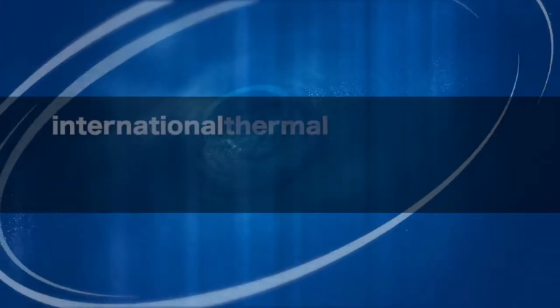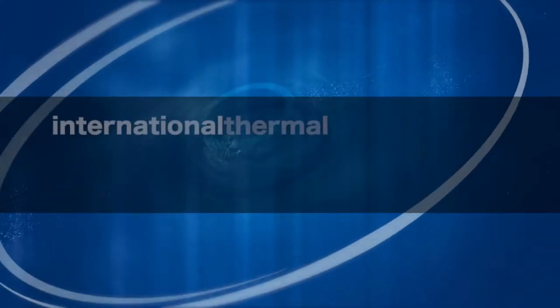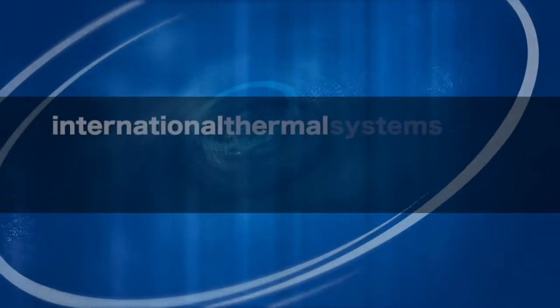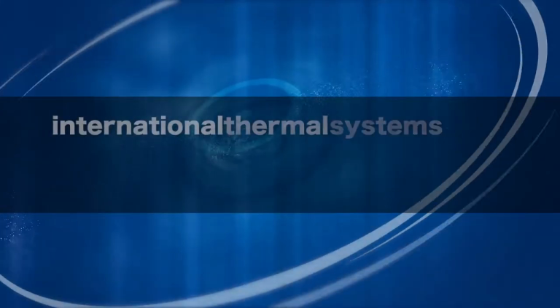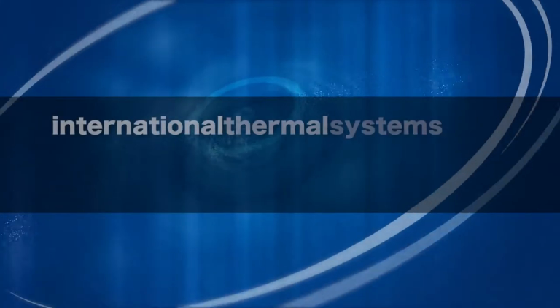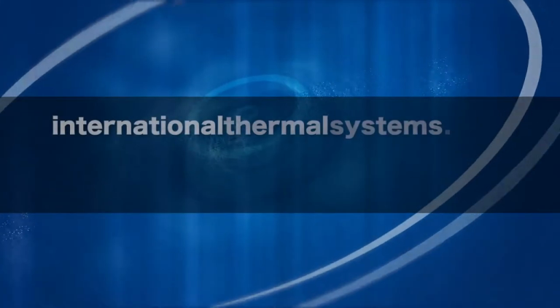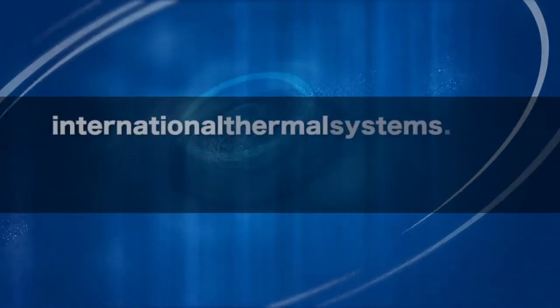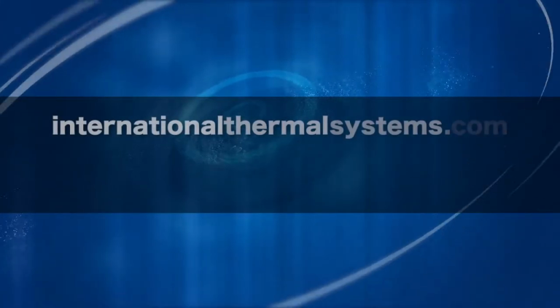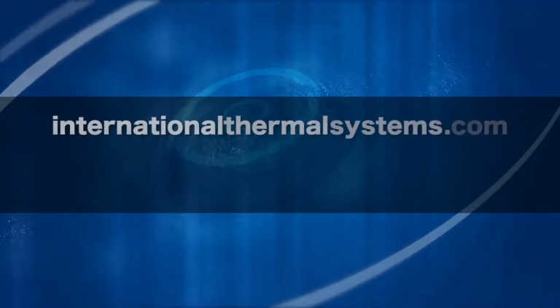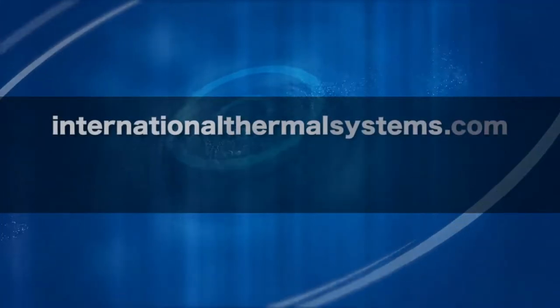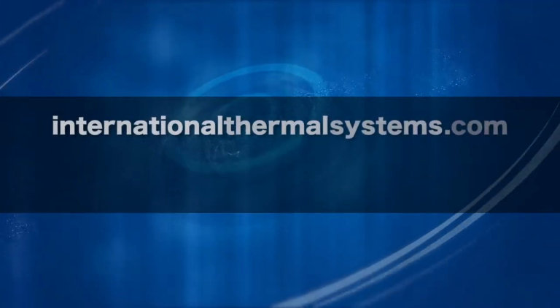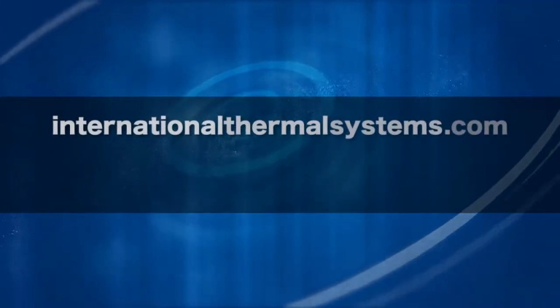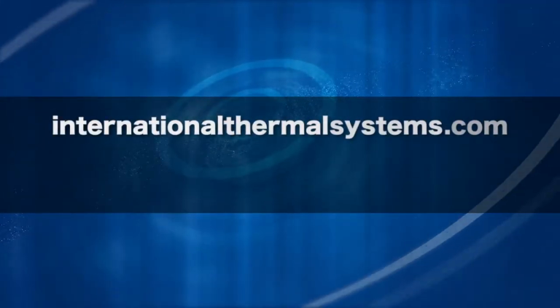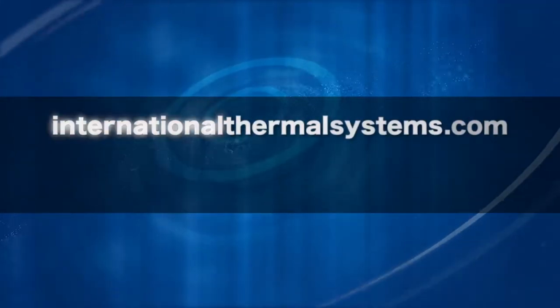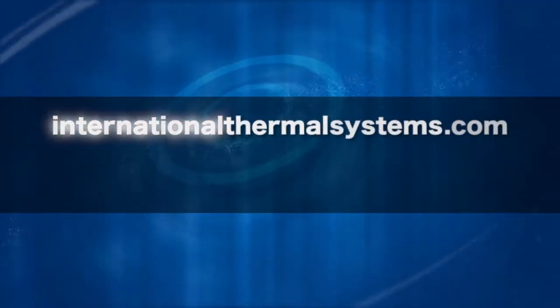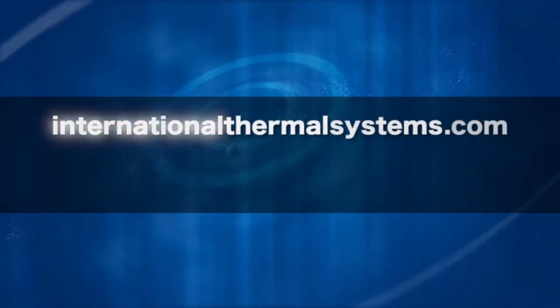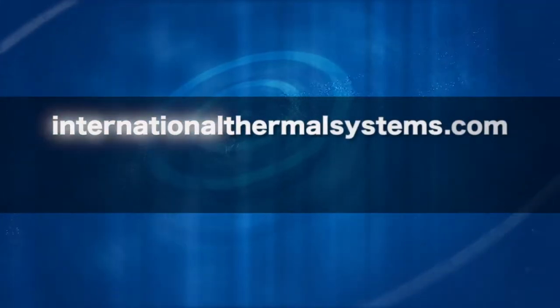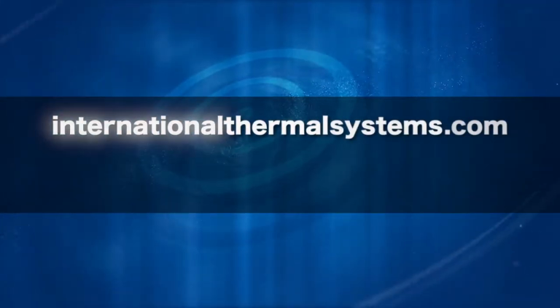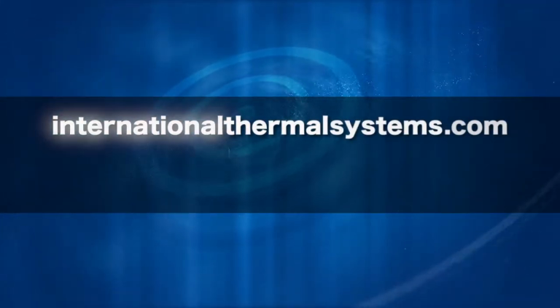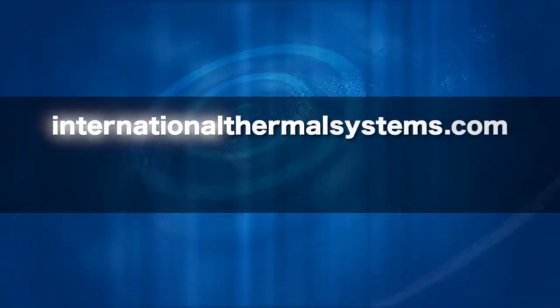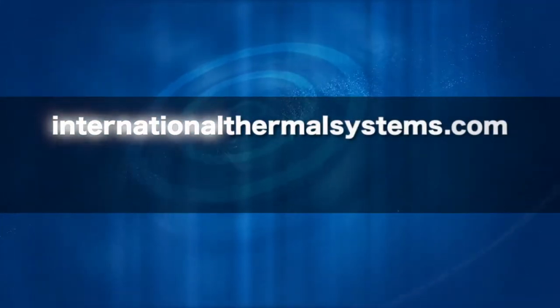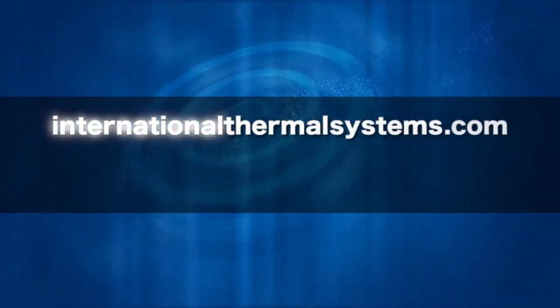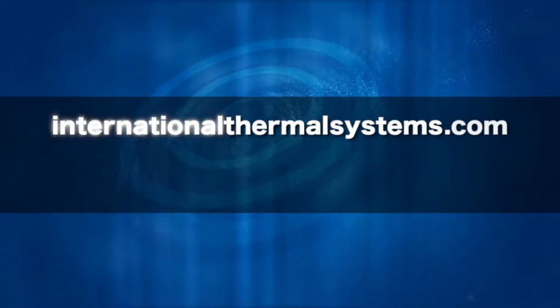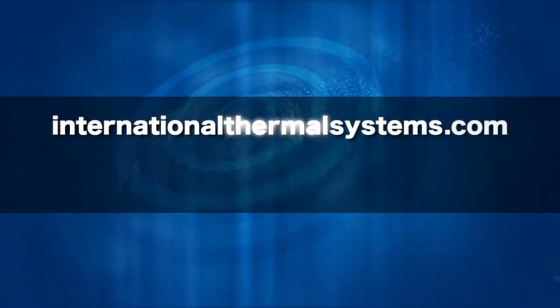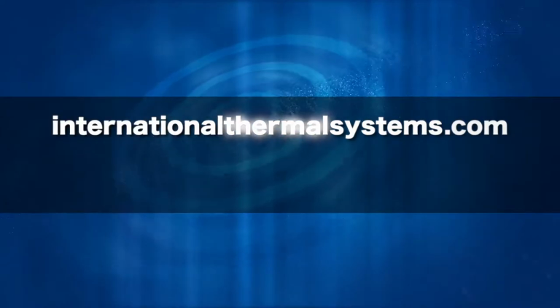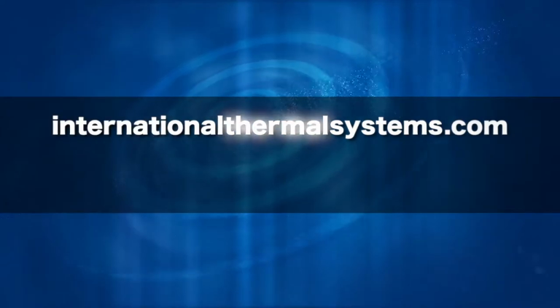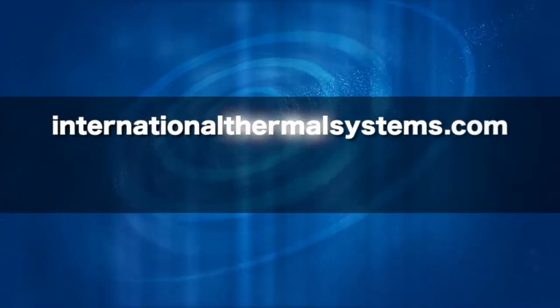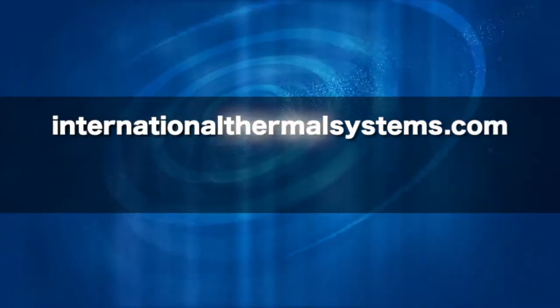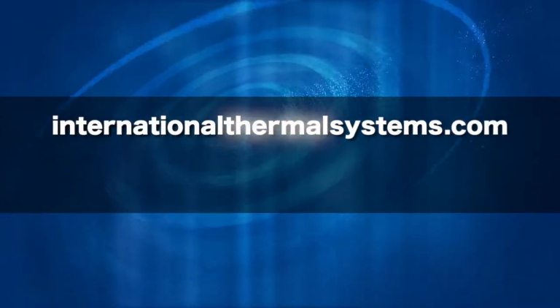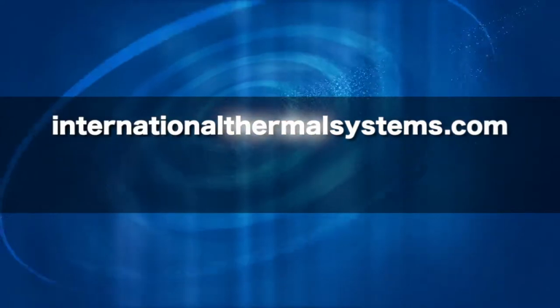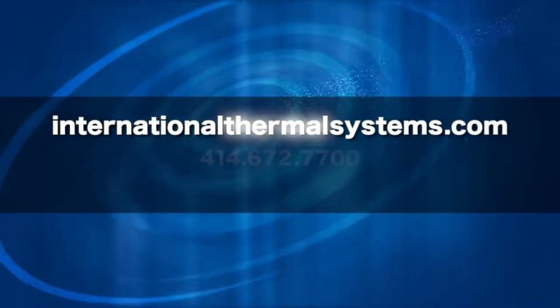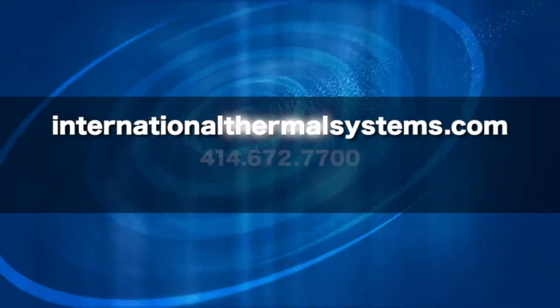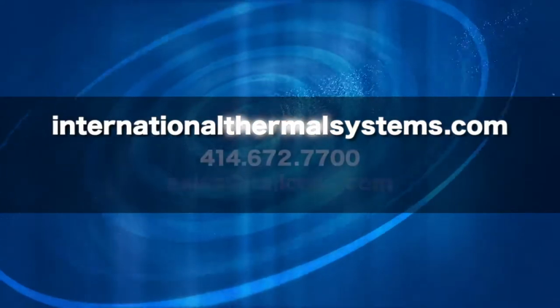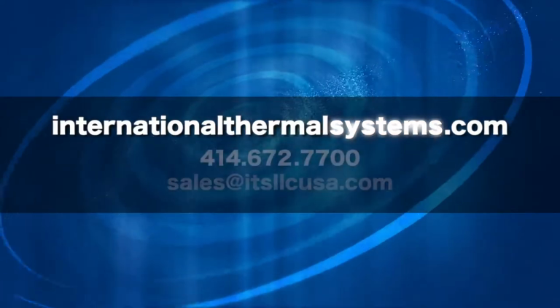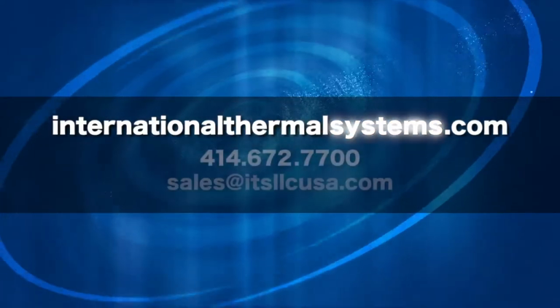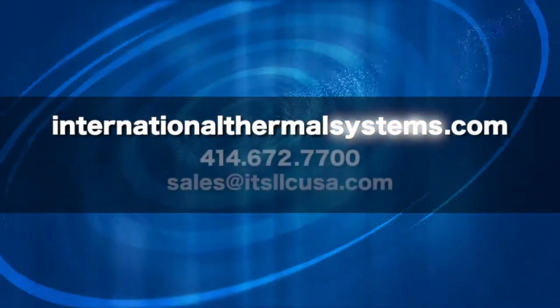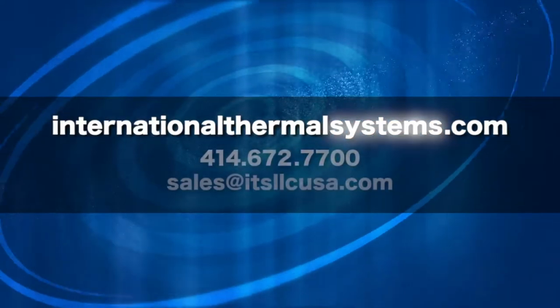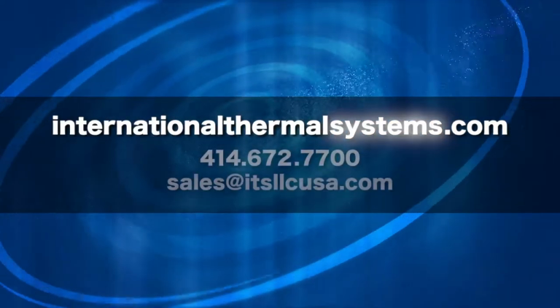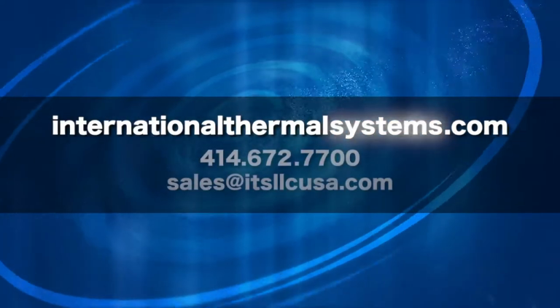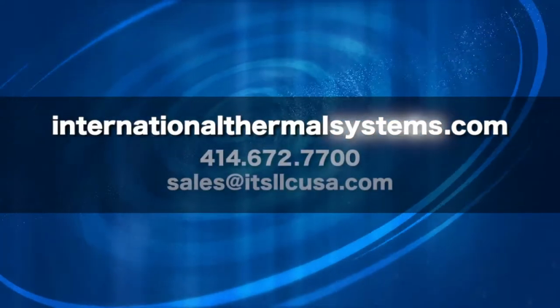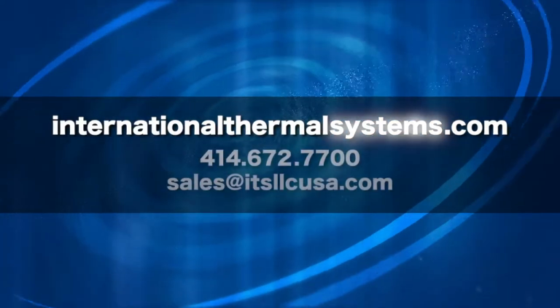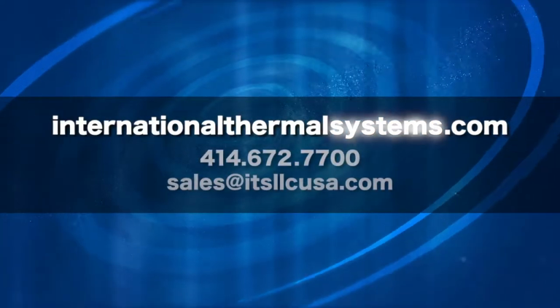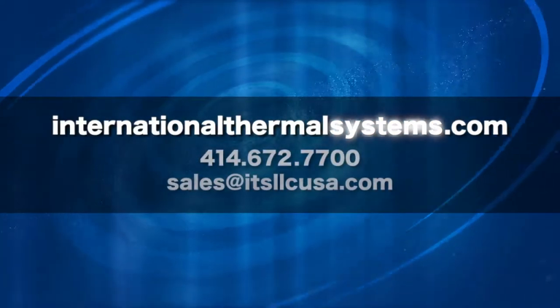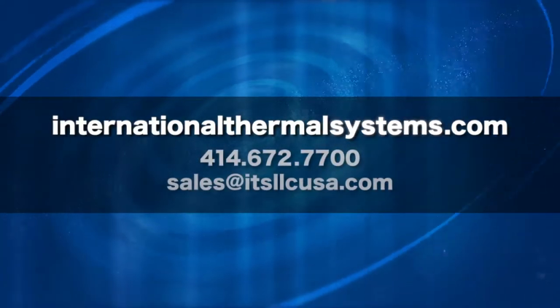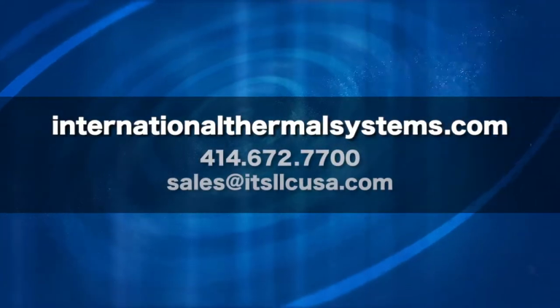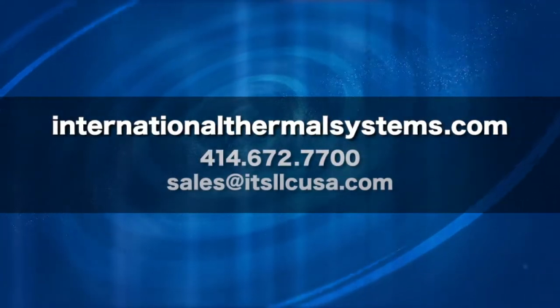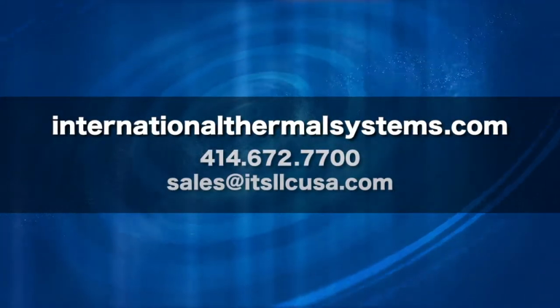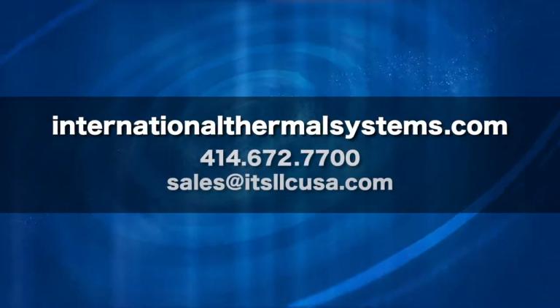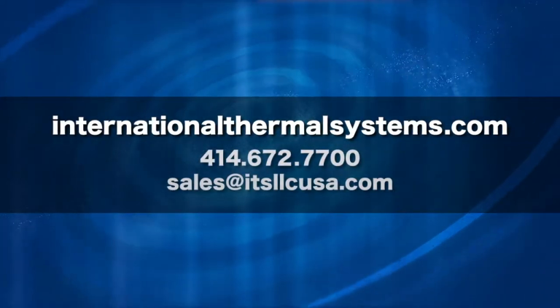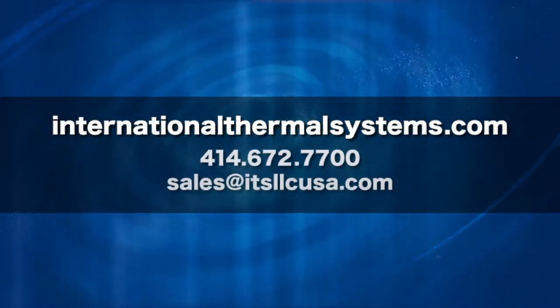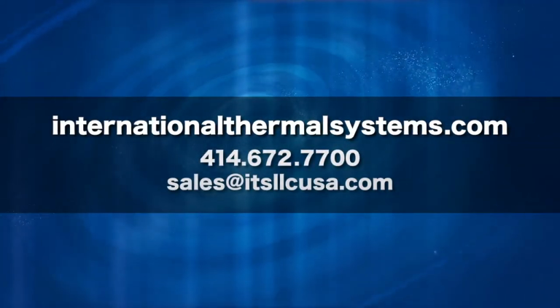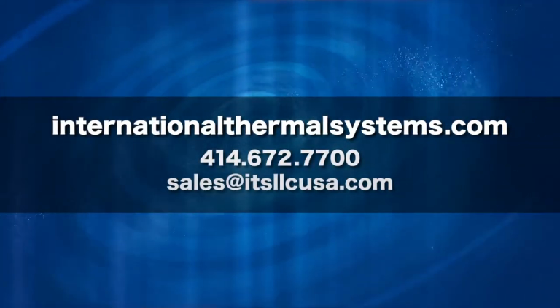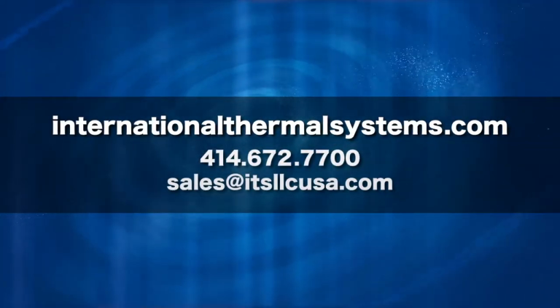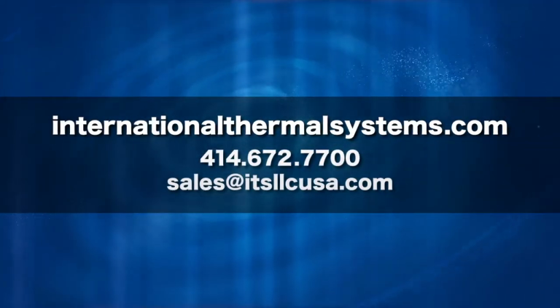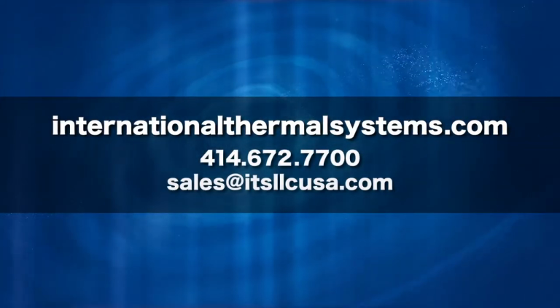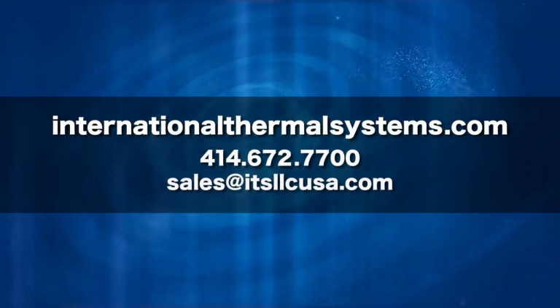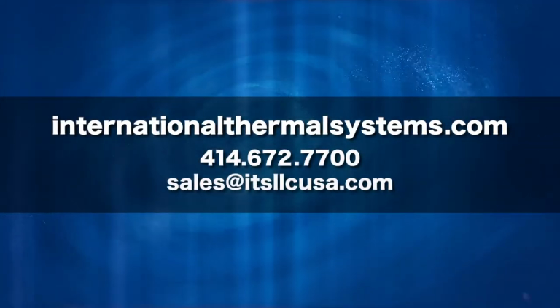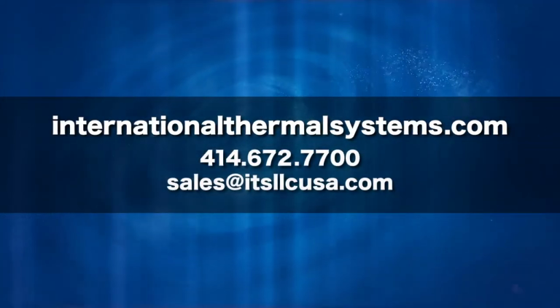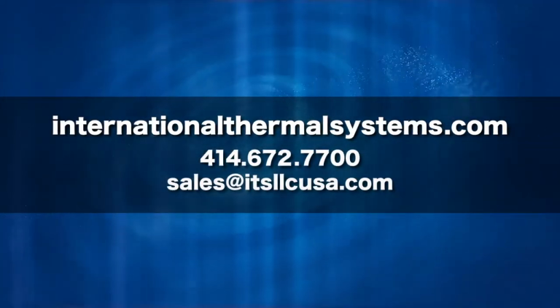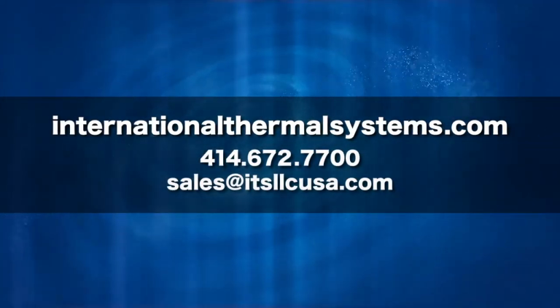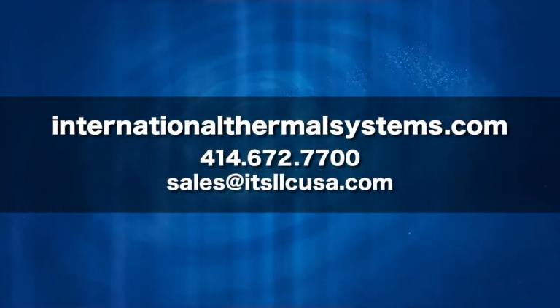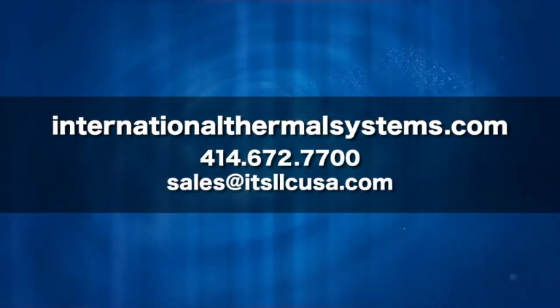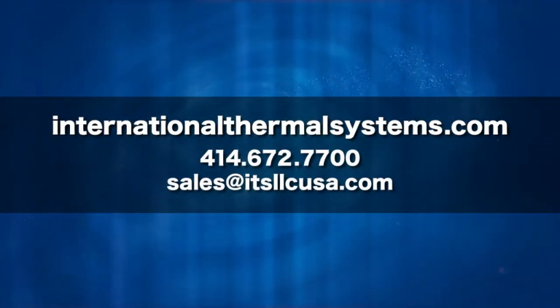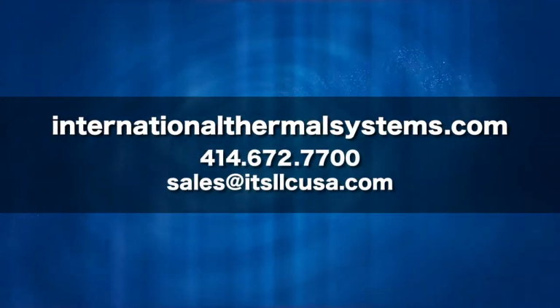To learn more about International Thermal Systems and our washer systems, please visit www.InternationalThermalSystems.com.